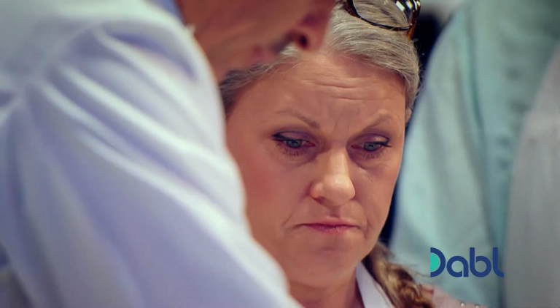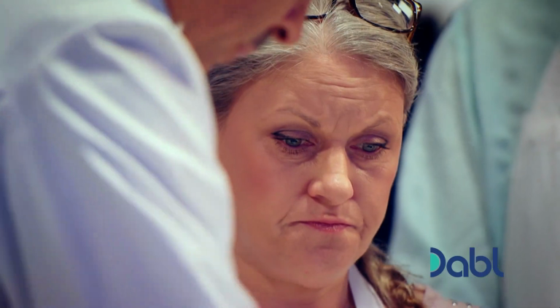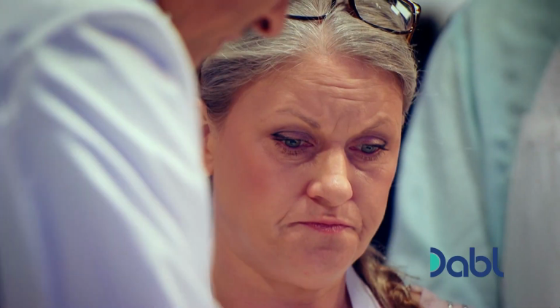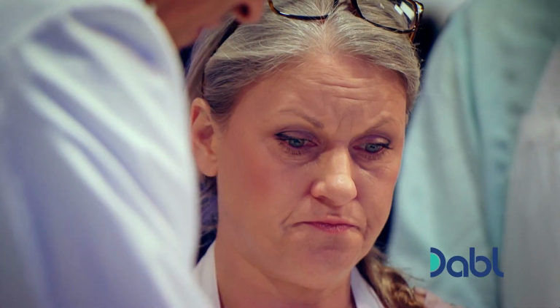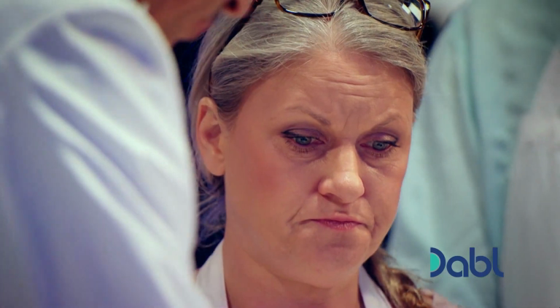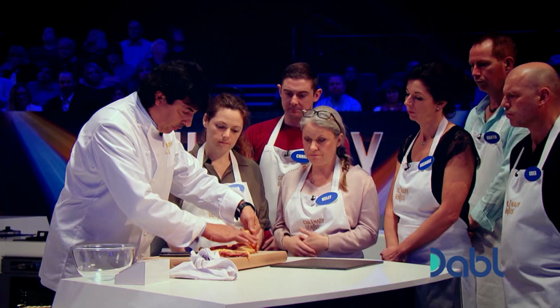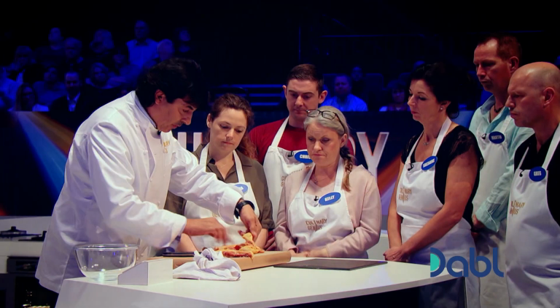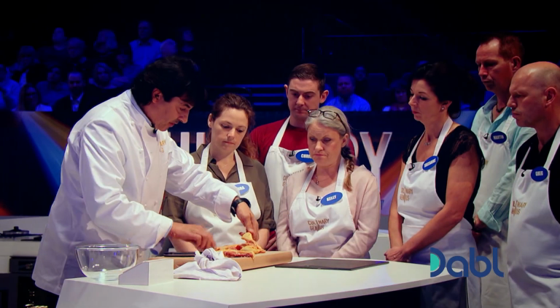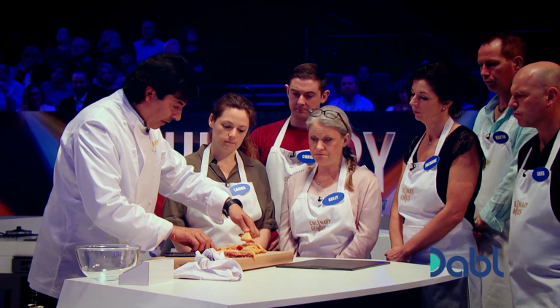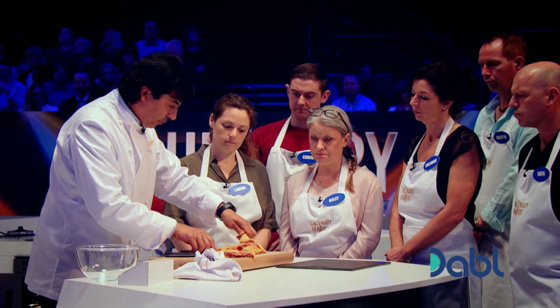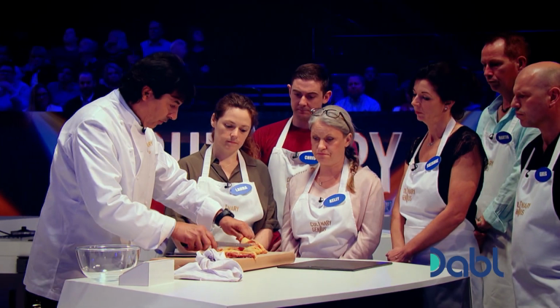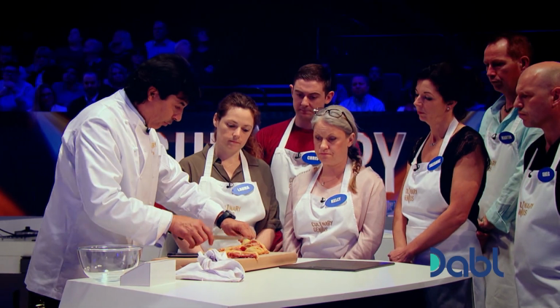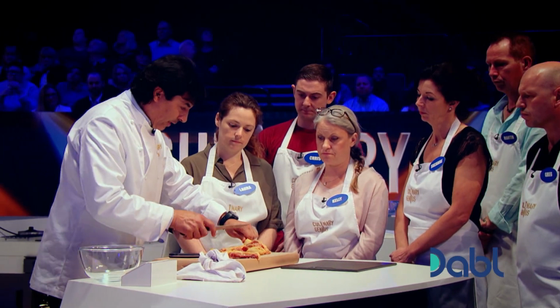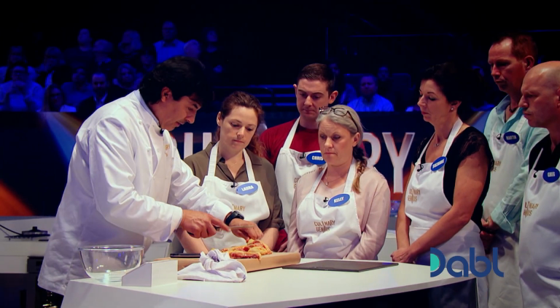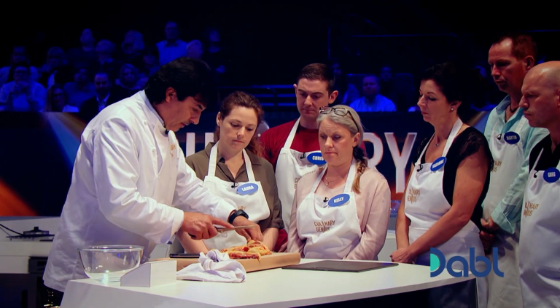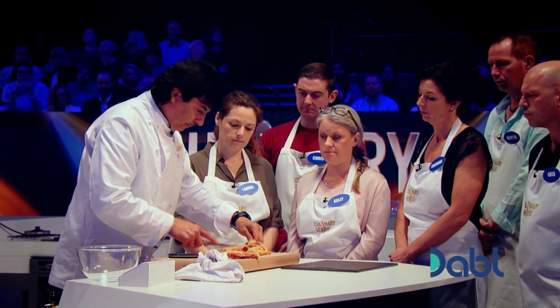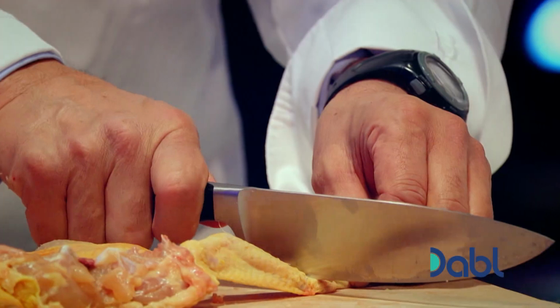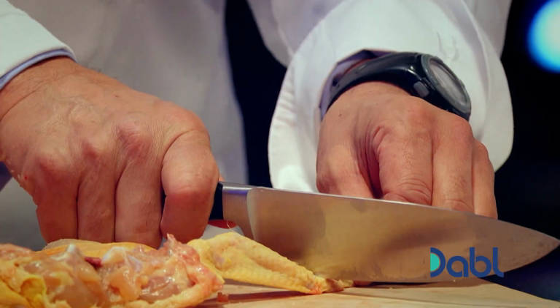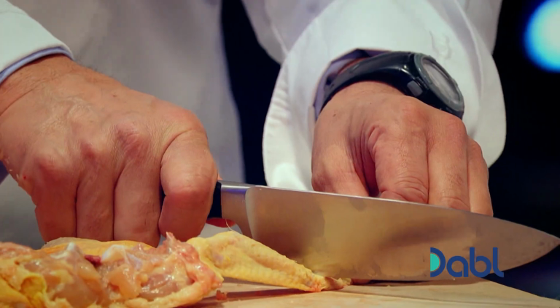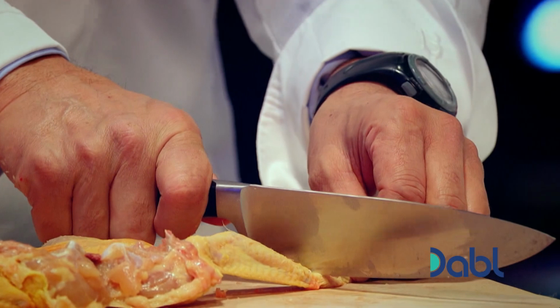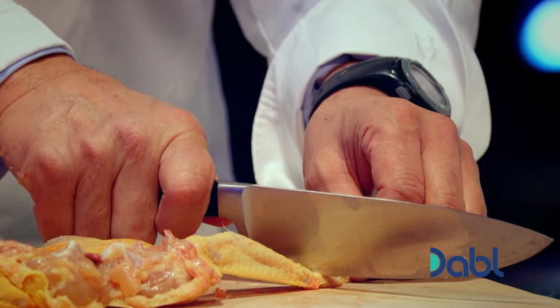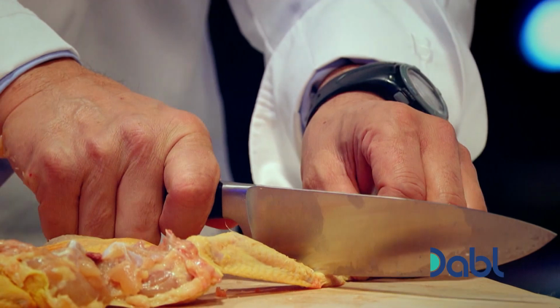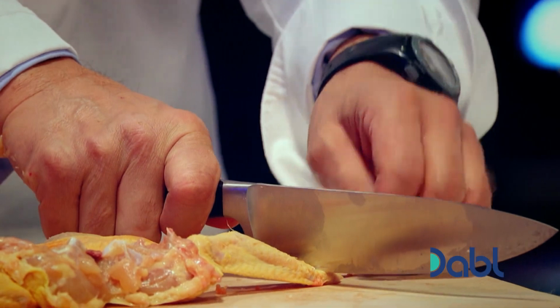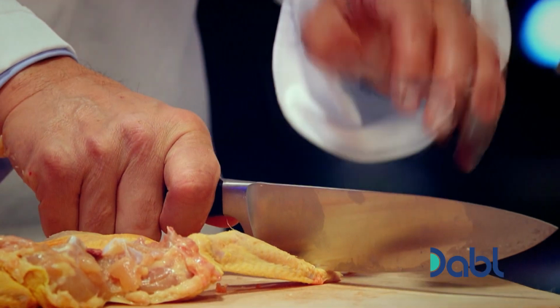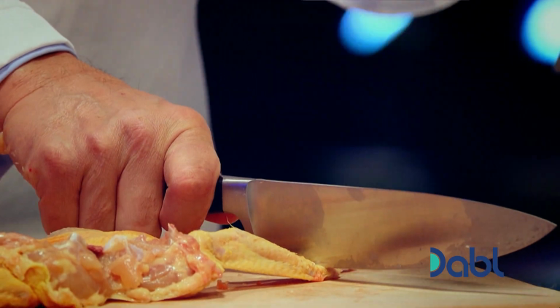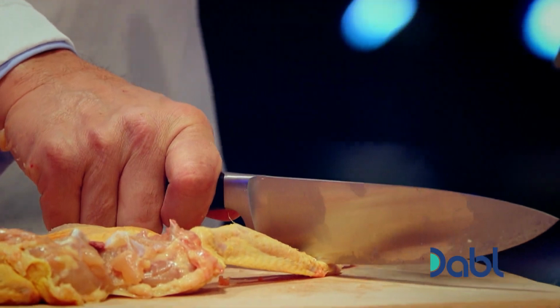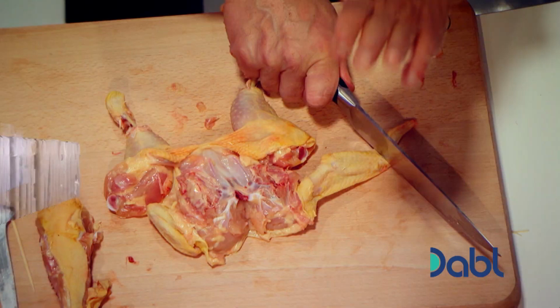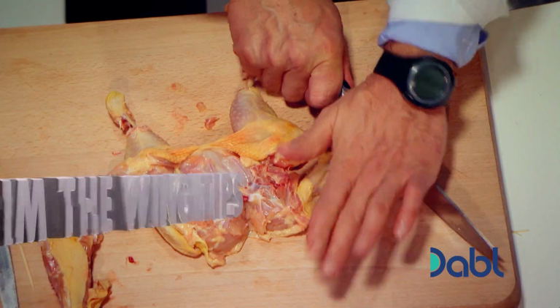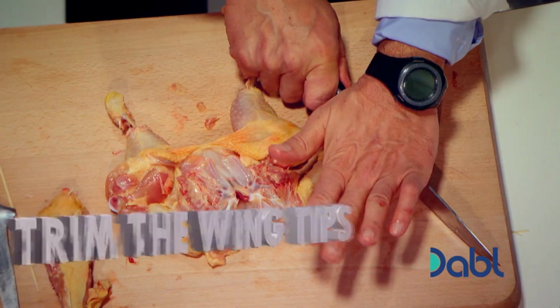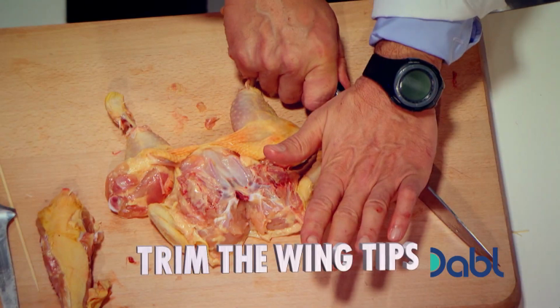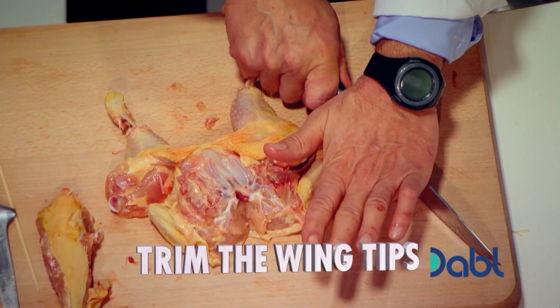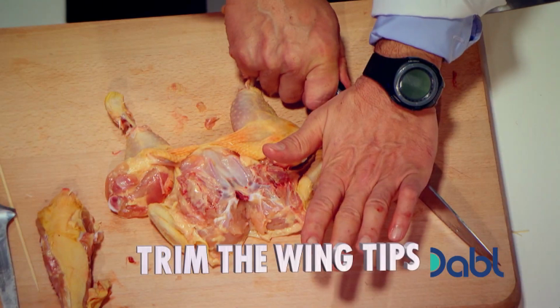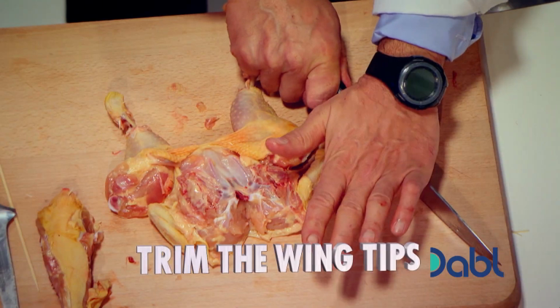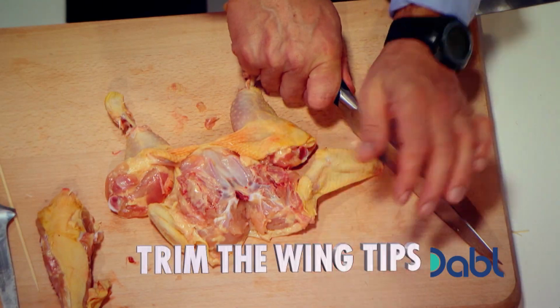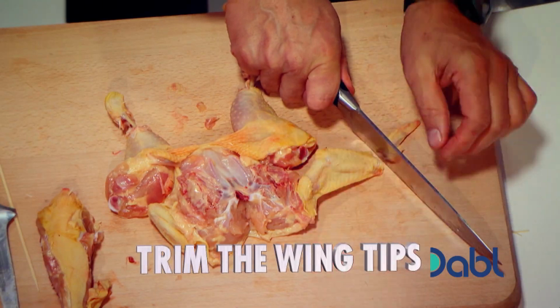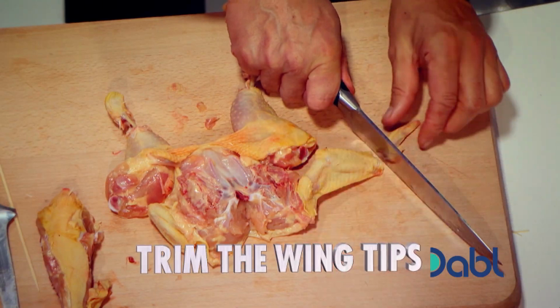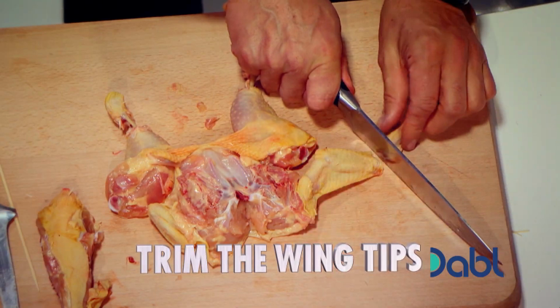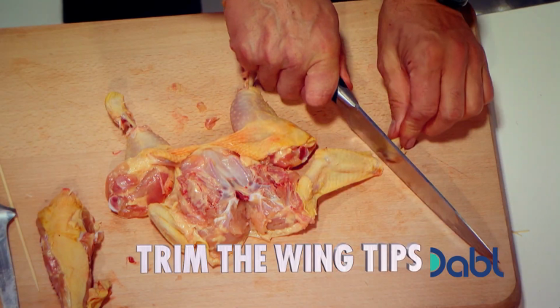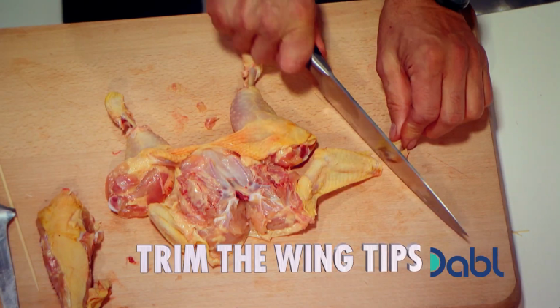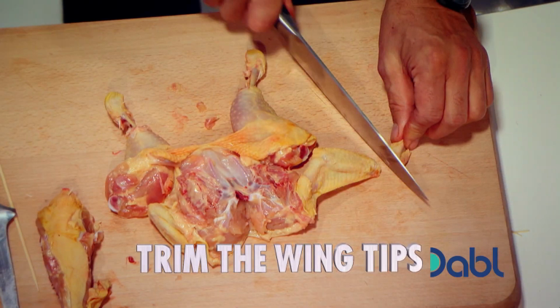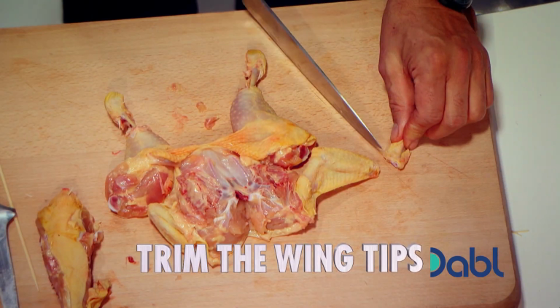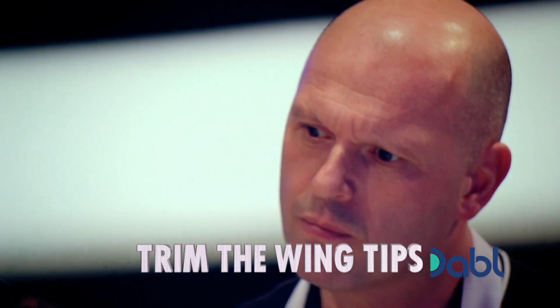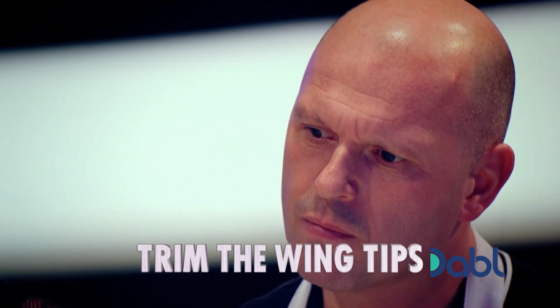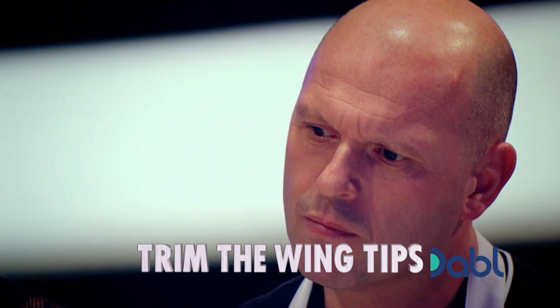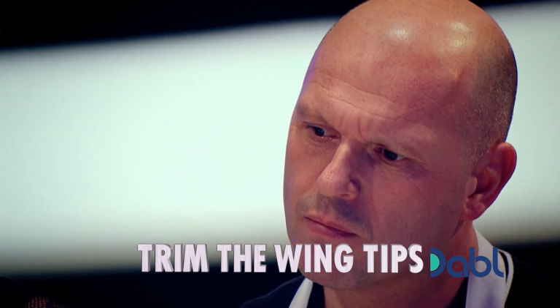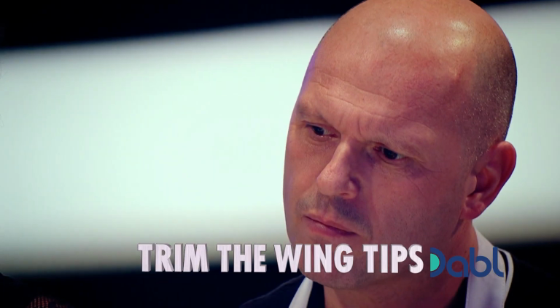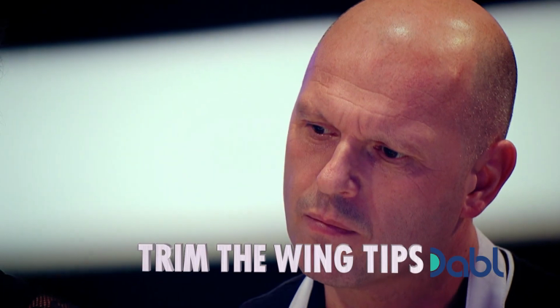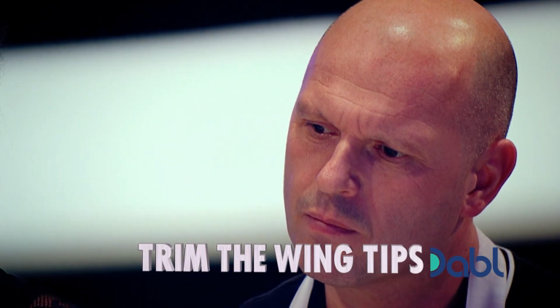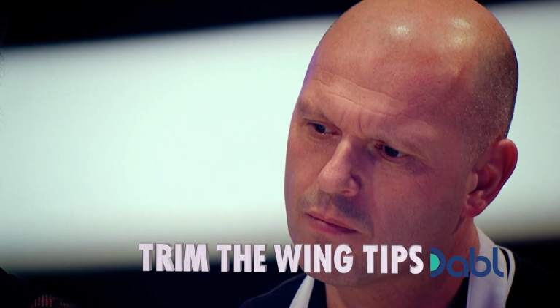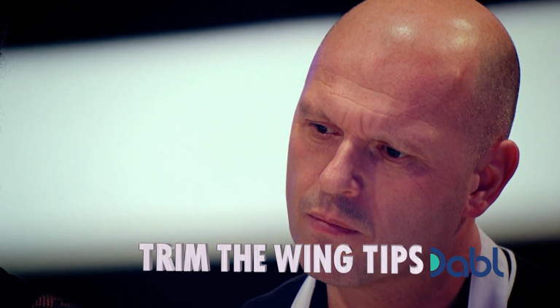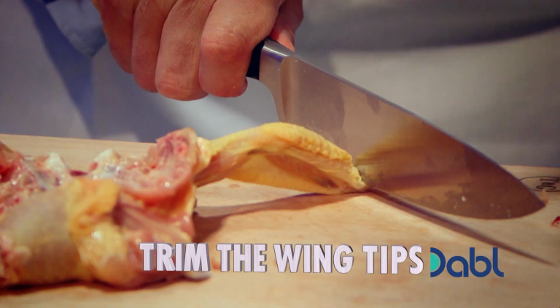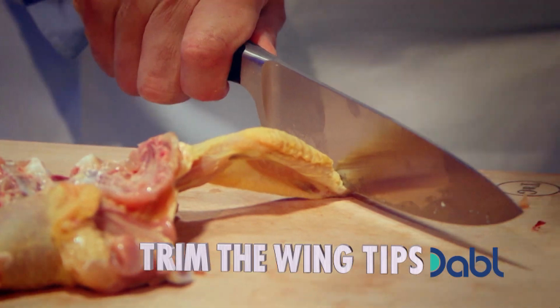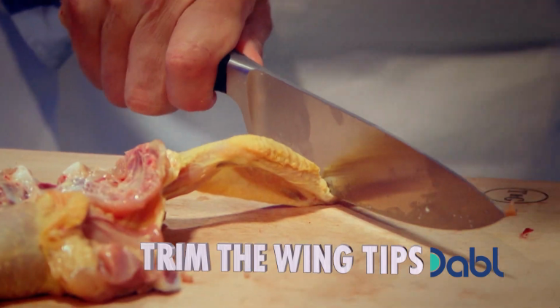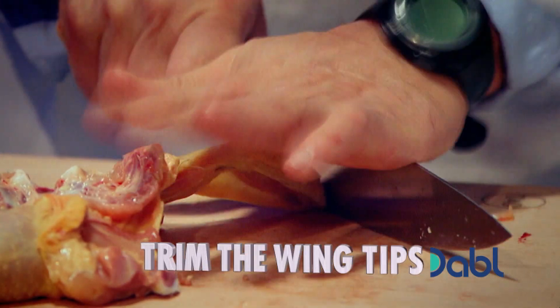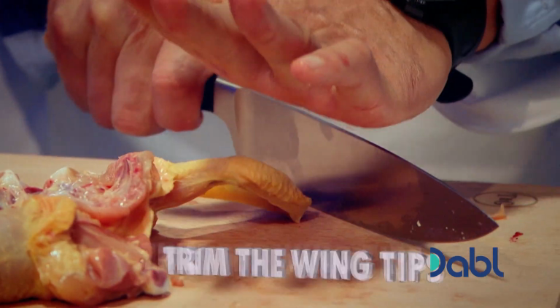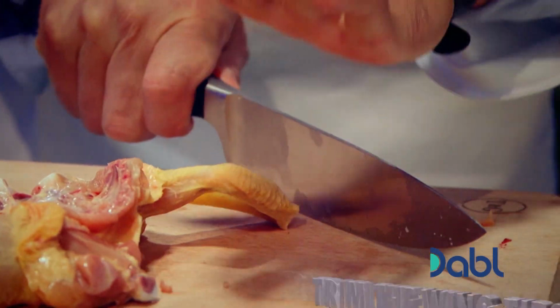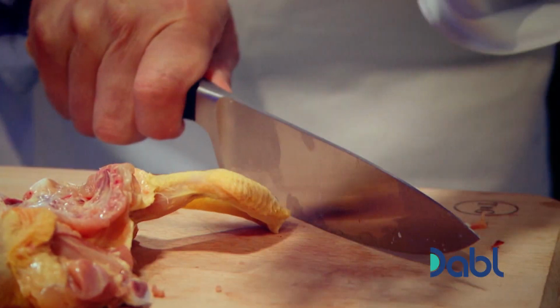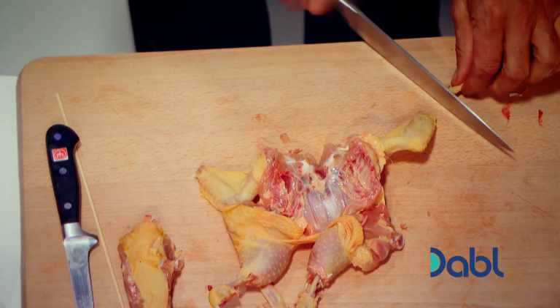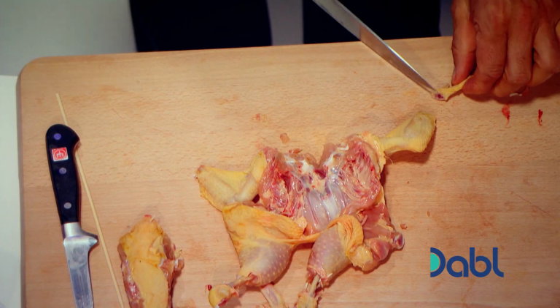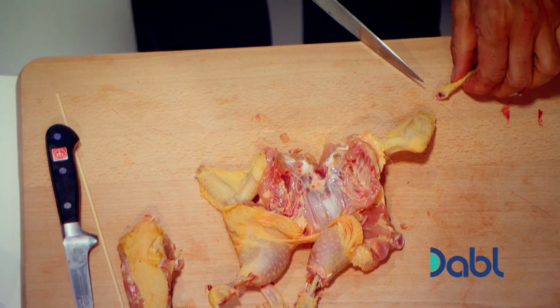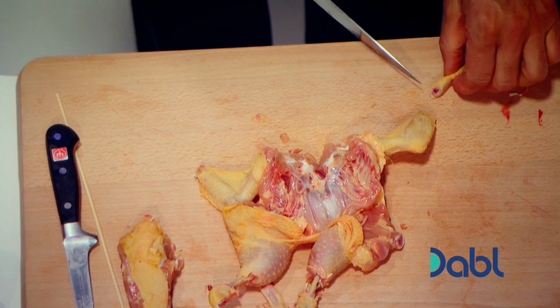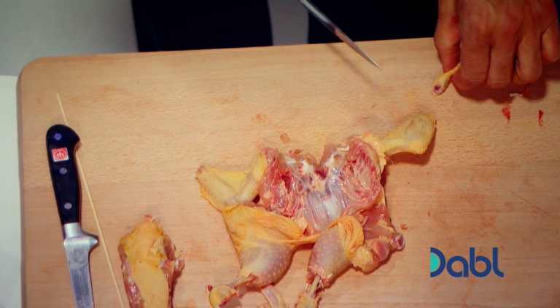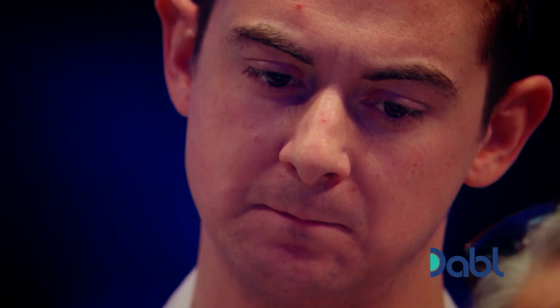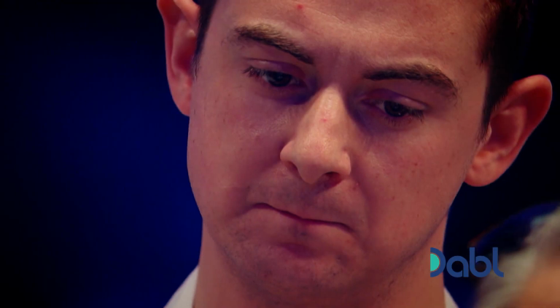We can do the same with the wings. Put the knife in the middle. That's it, all done. Simple.